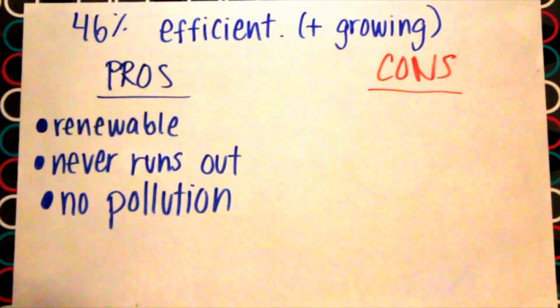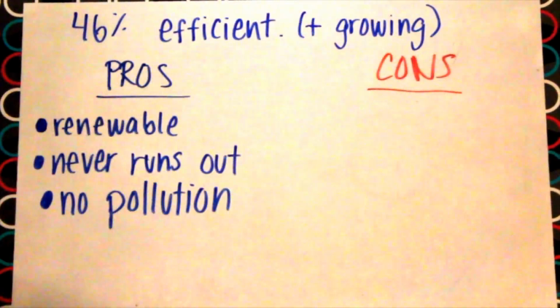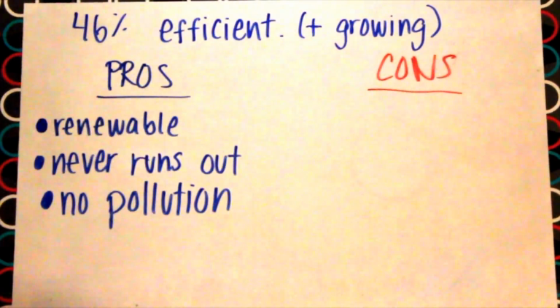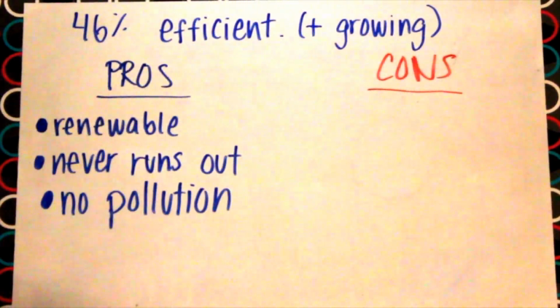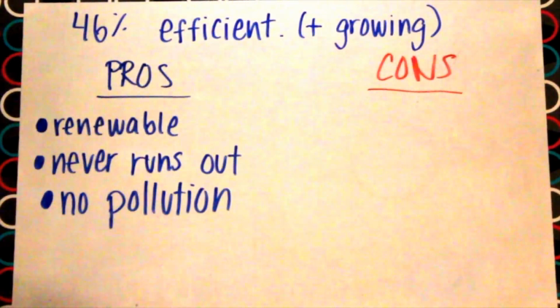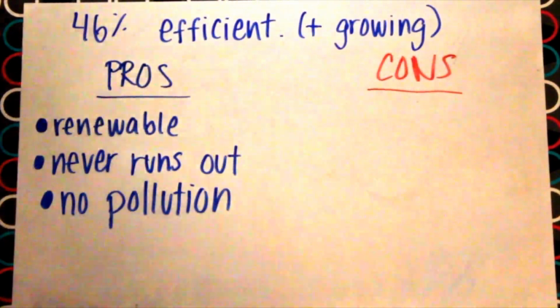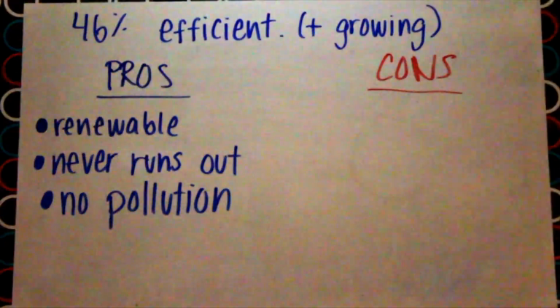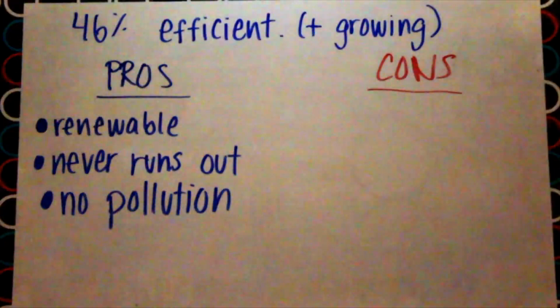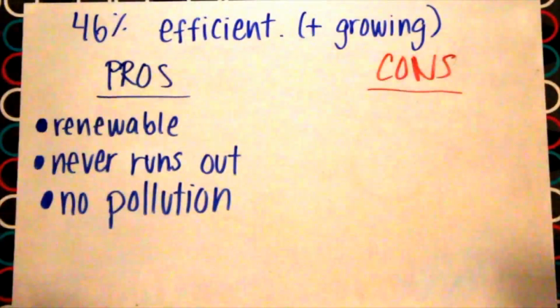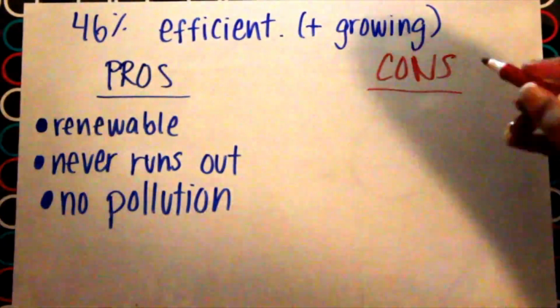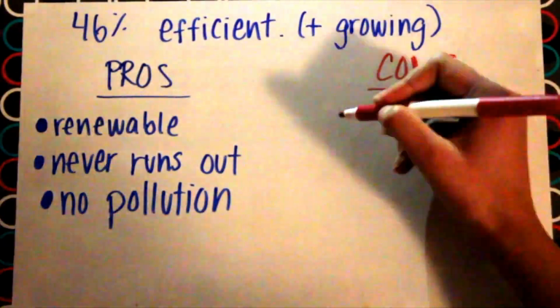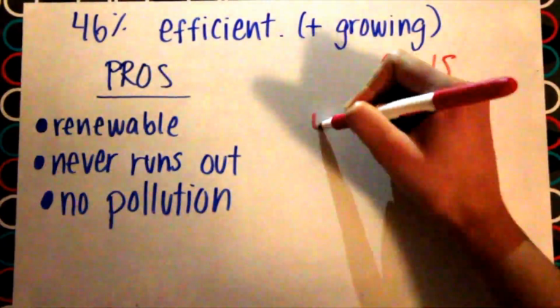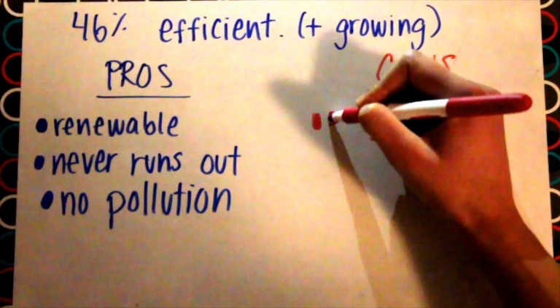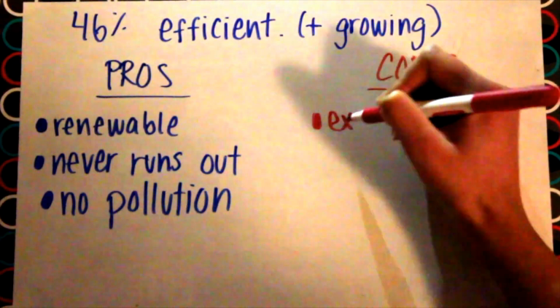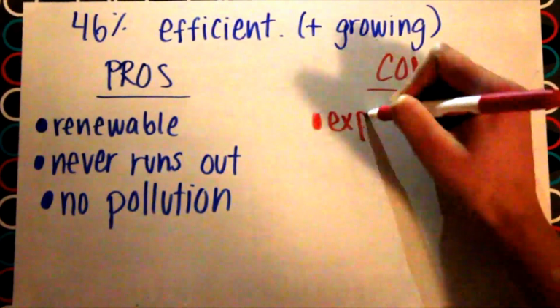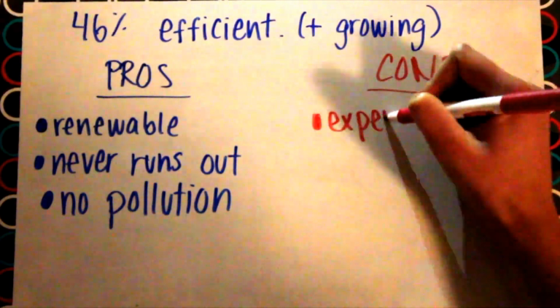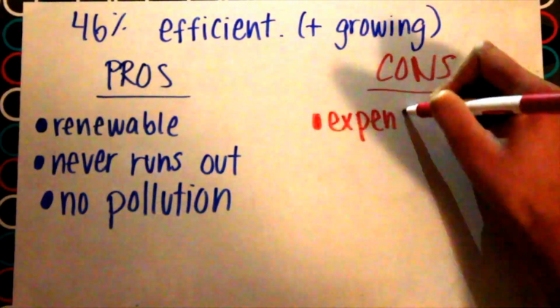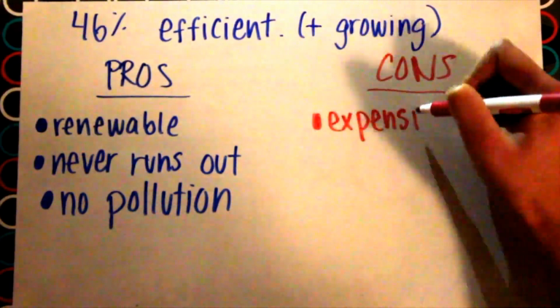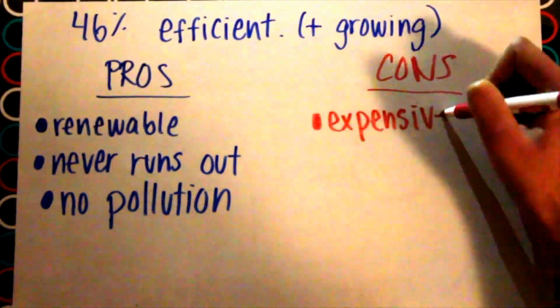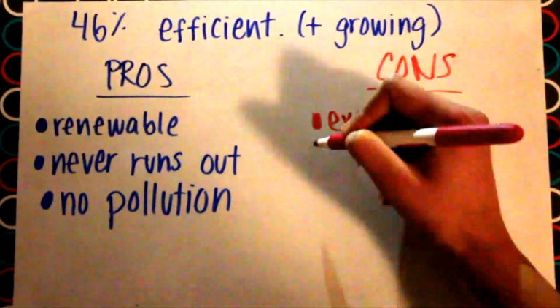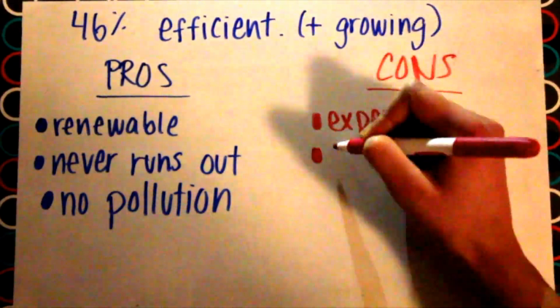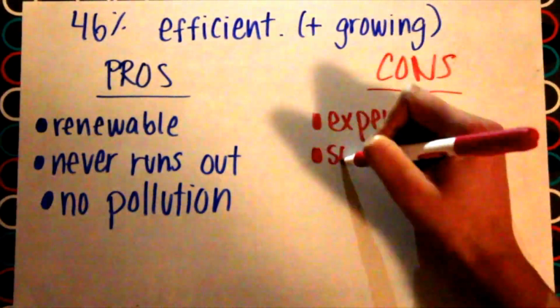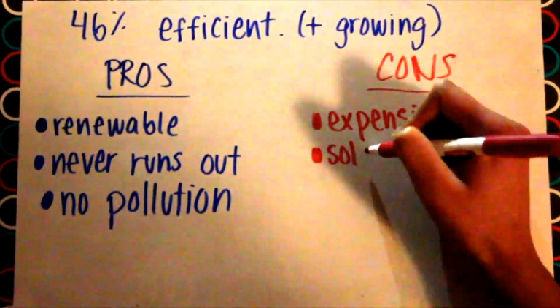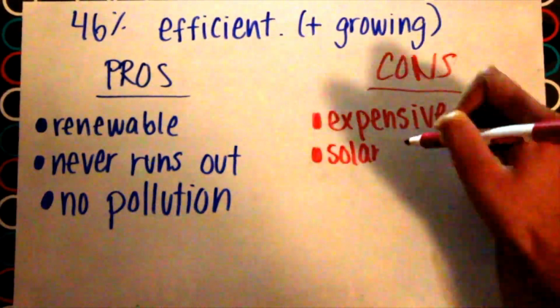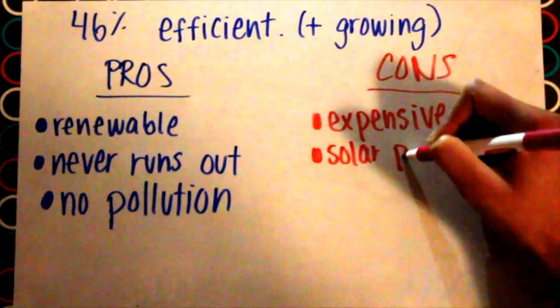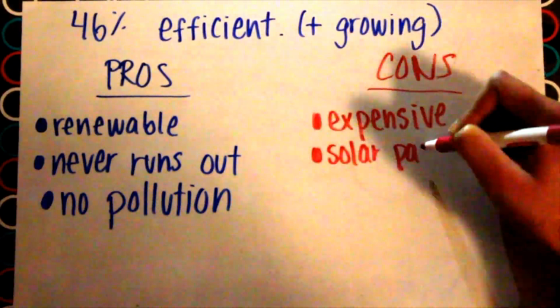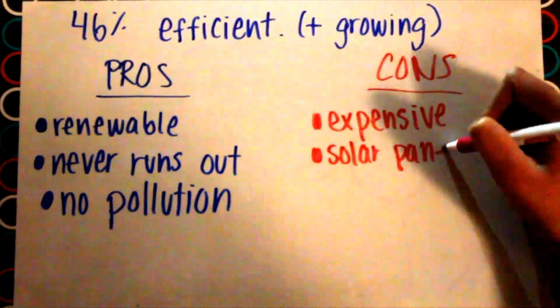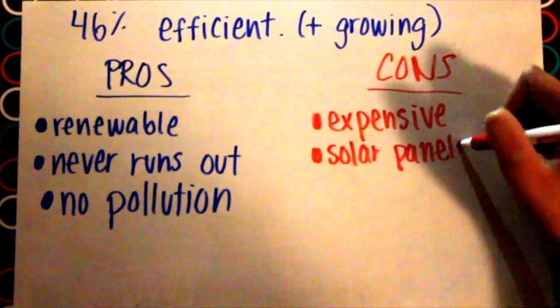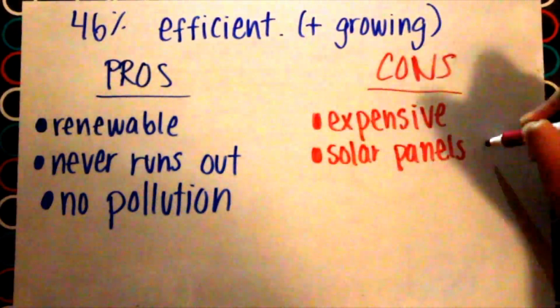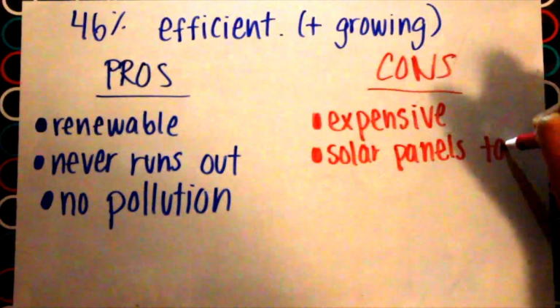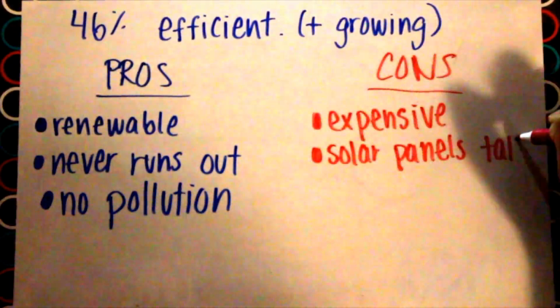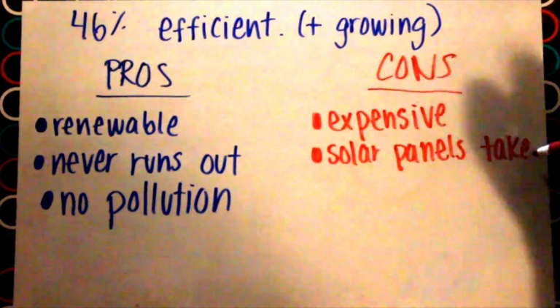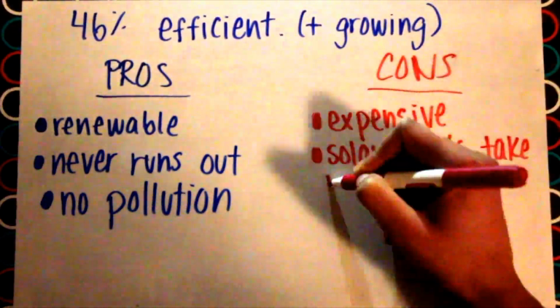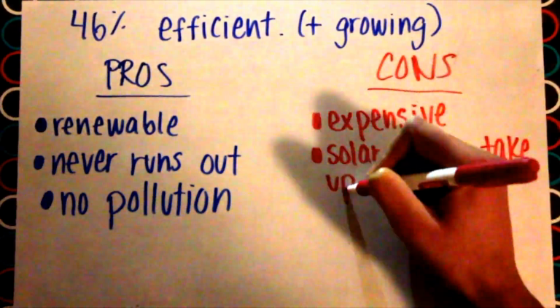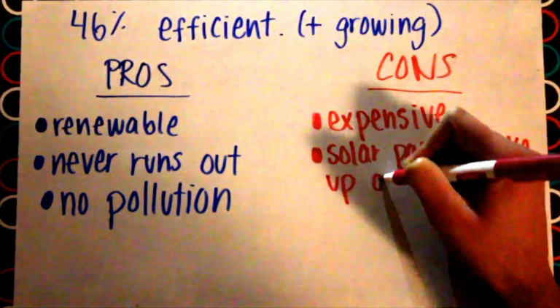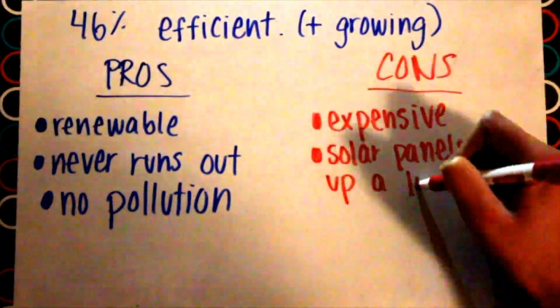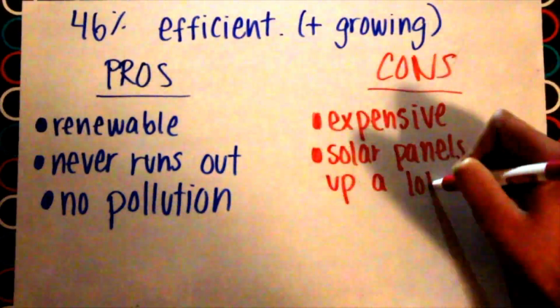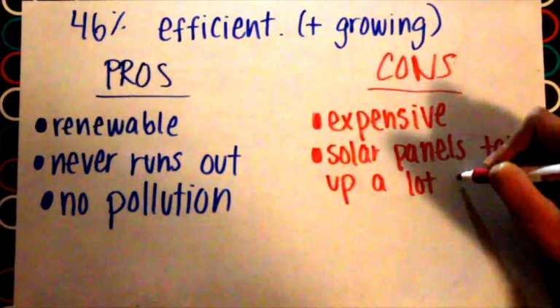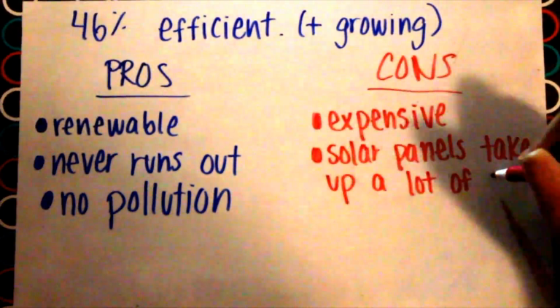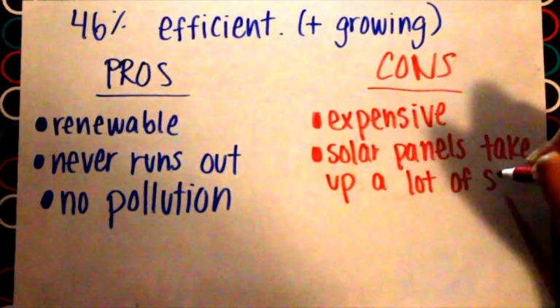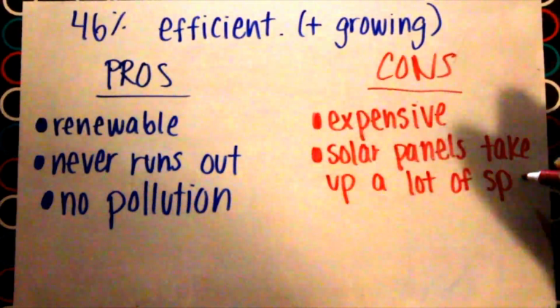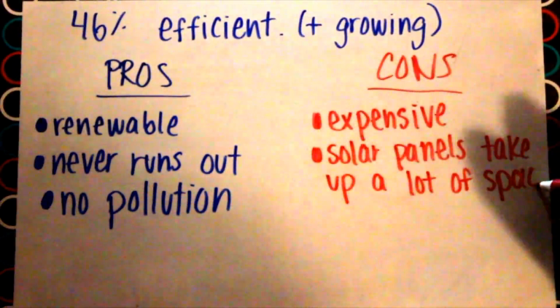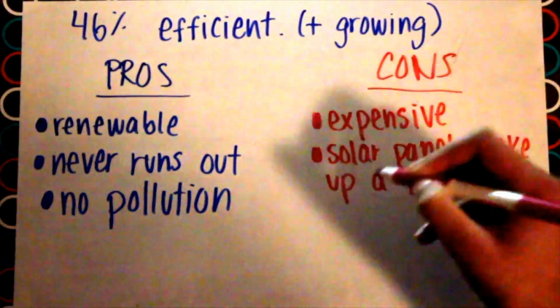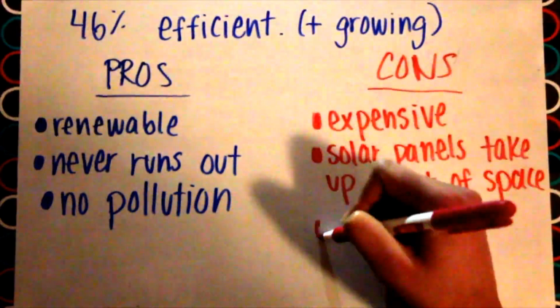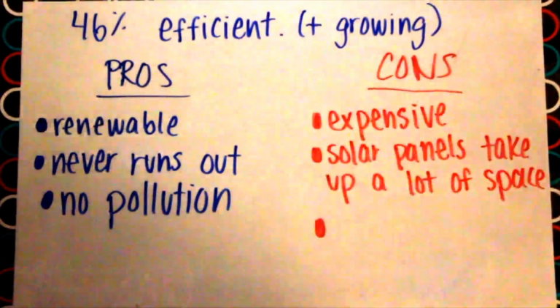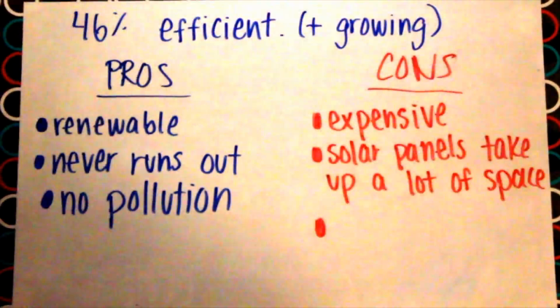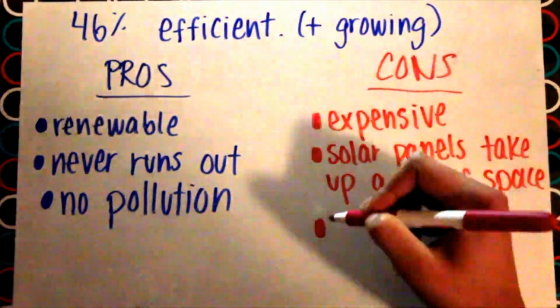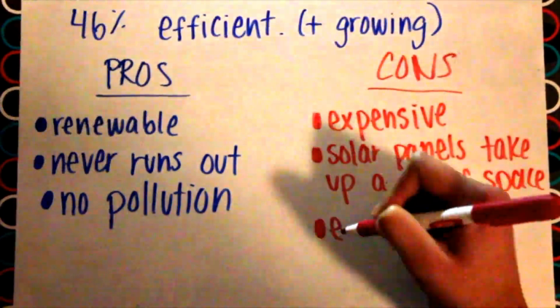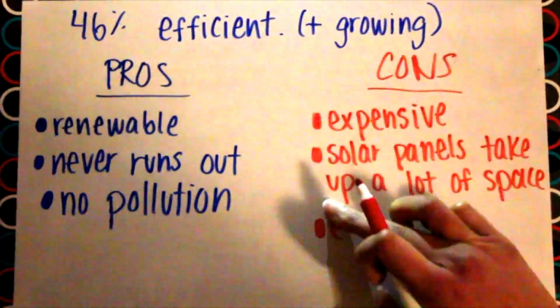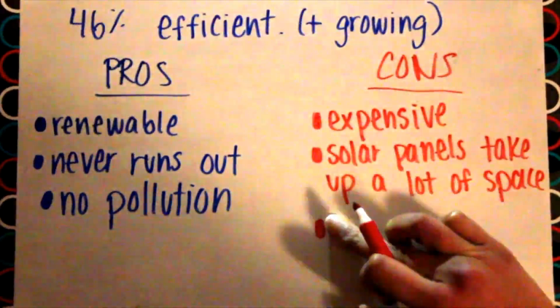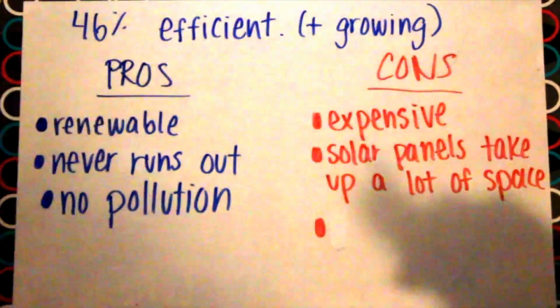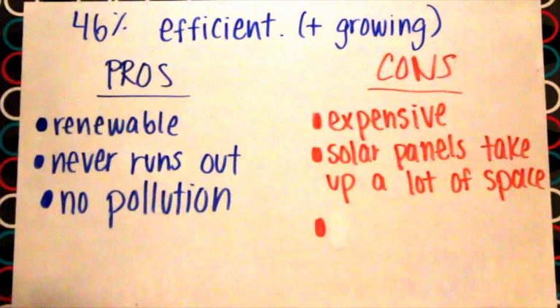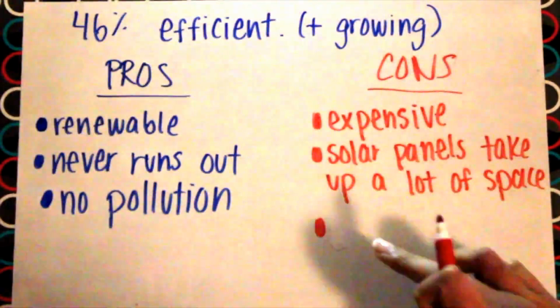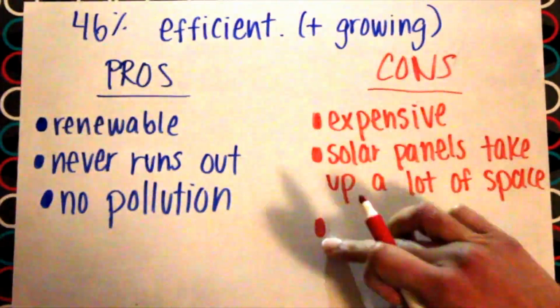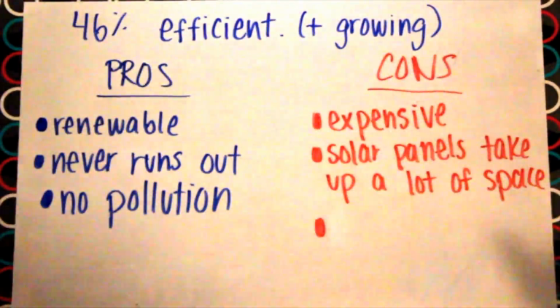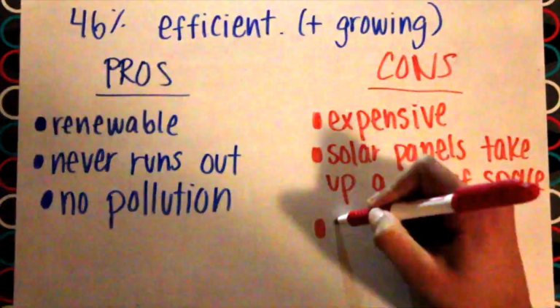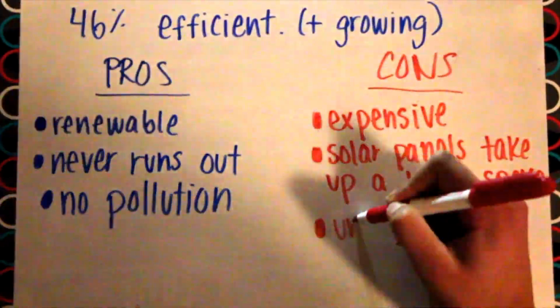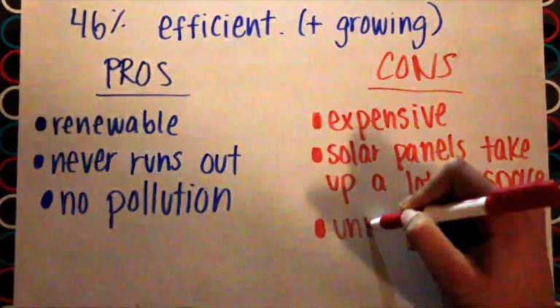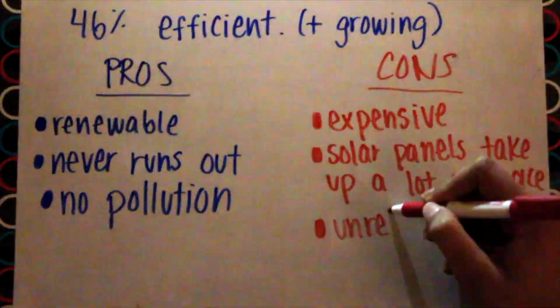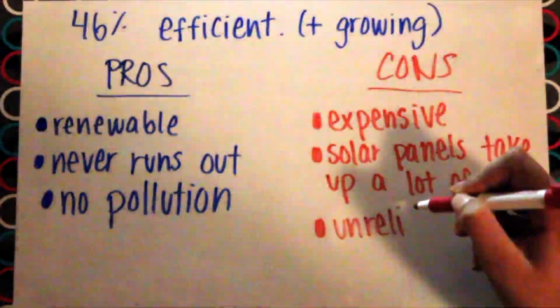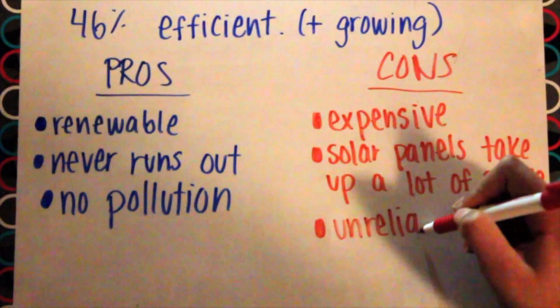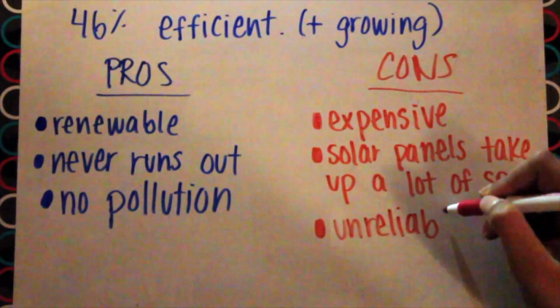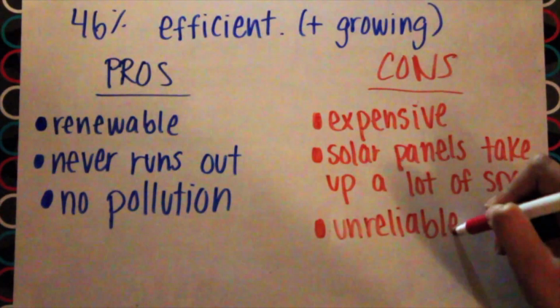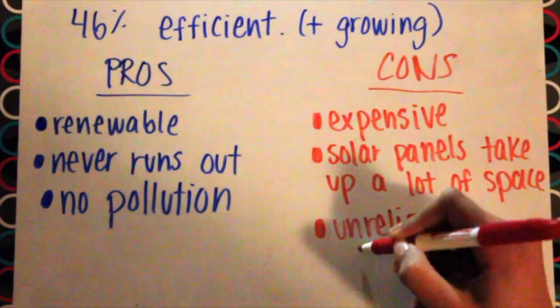The cons of solar energy are that it's expensive to start up, solar panels take up a lot of space, and it's unreliable as it constantly needs sun.